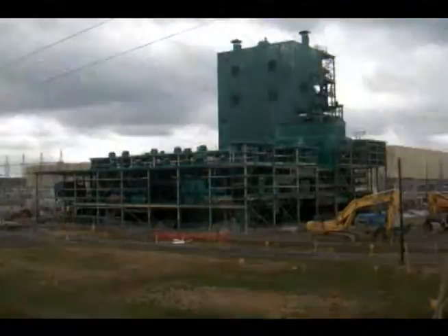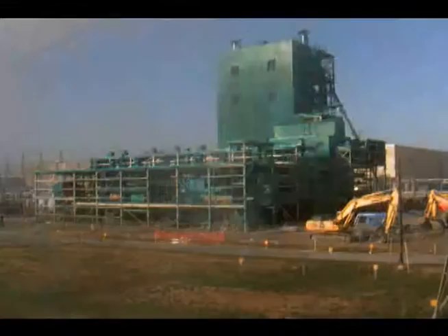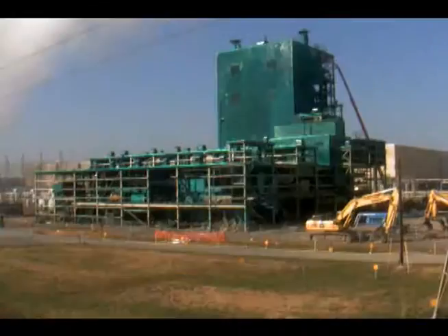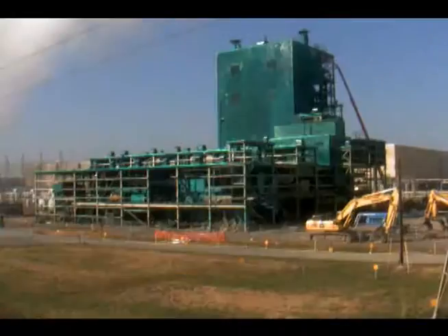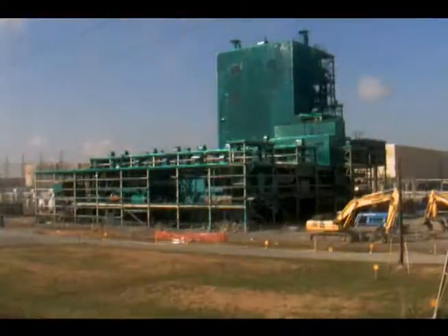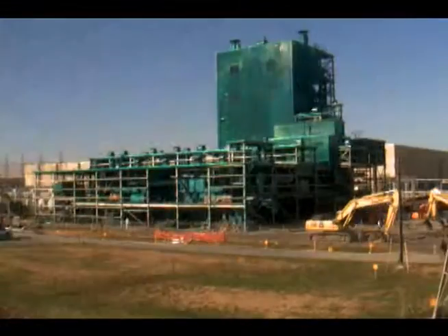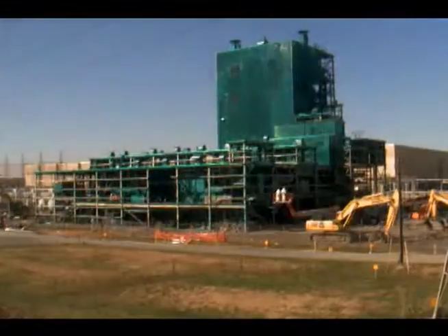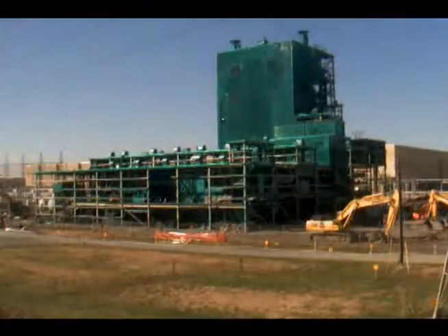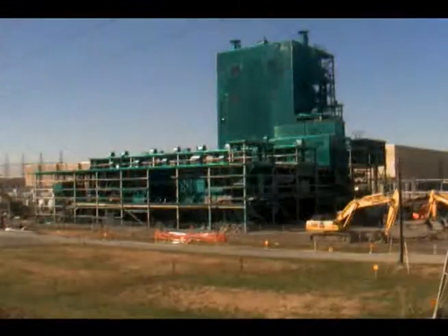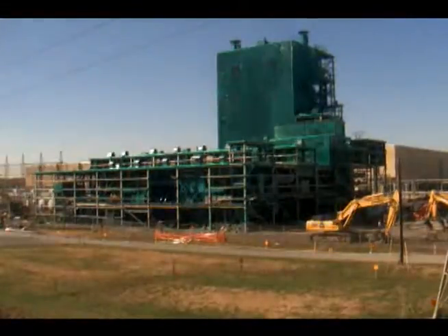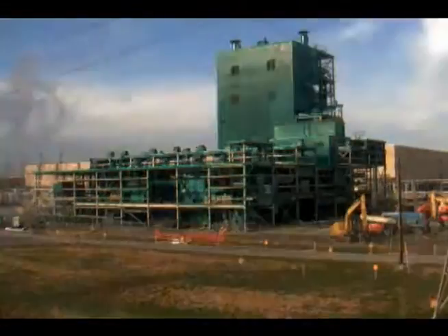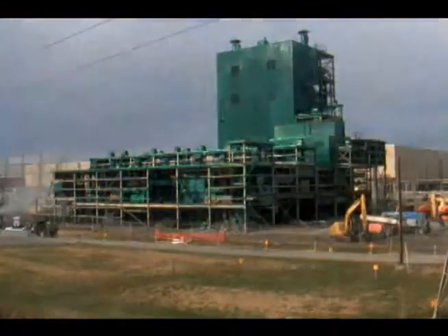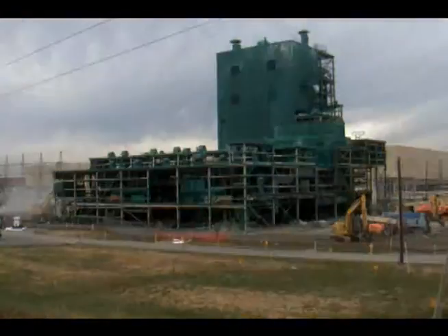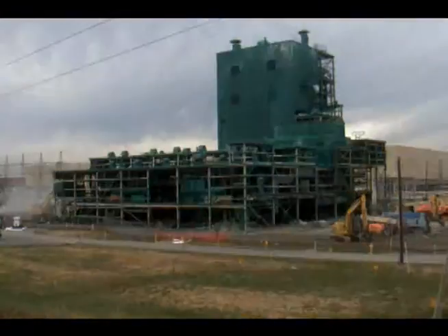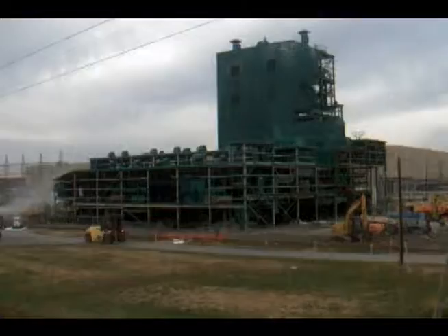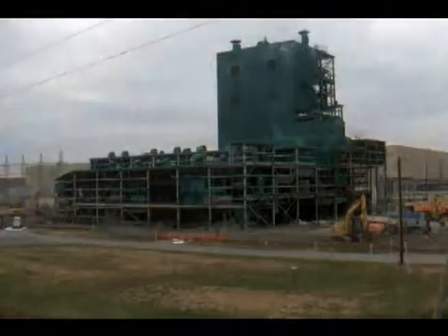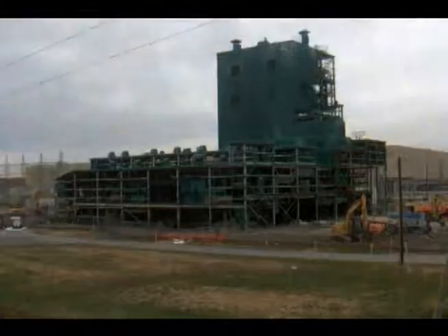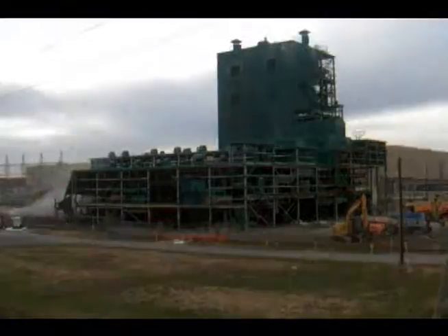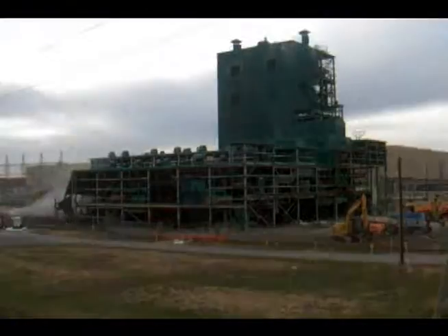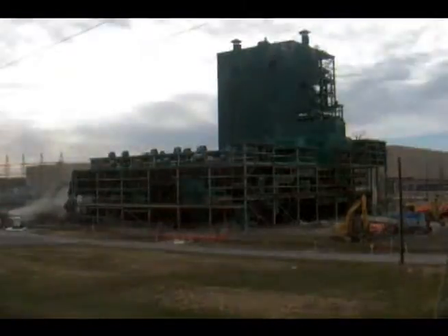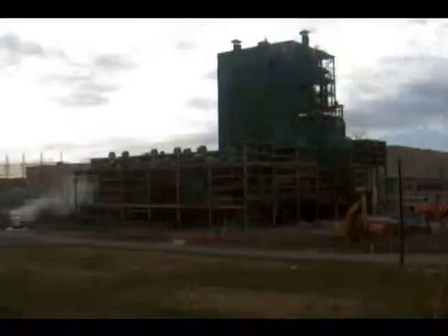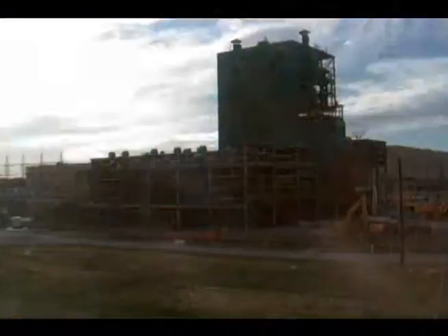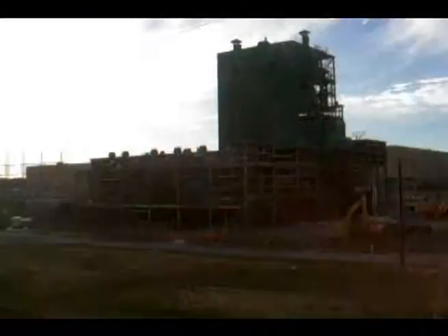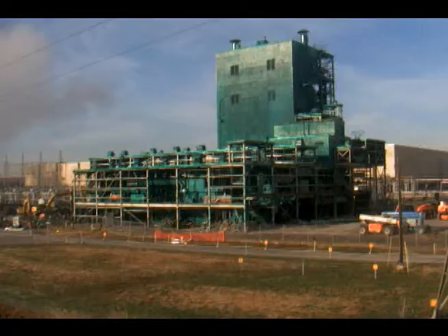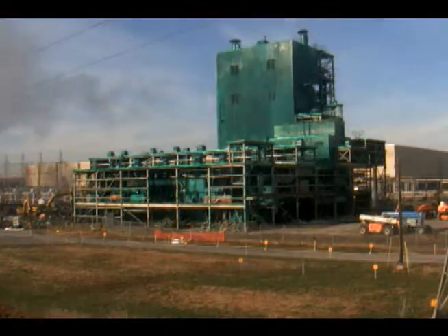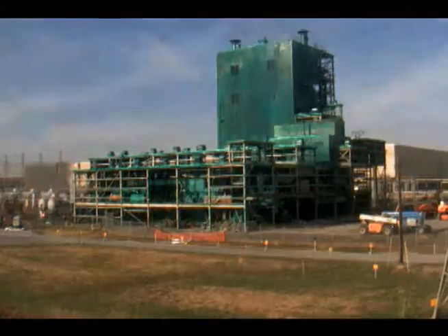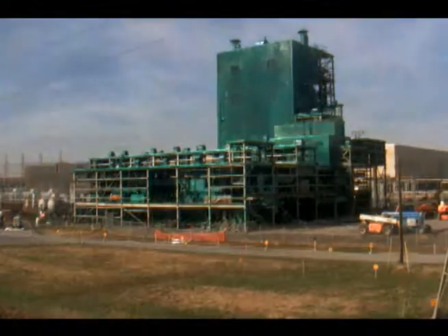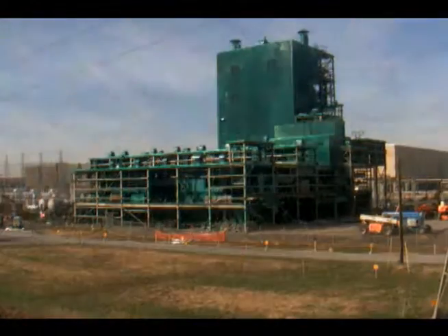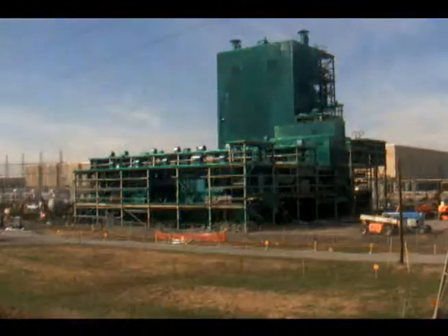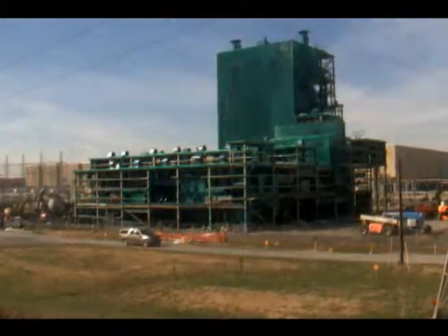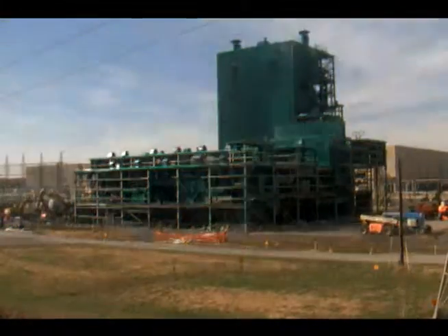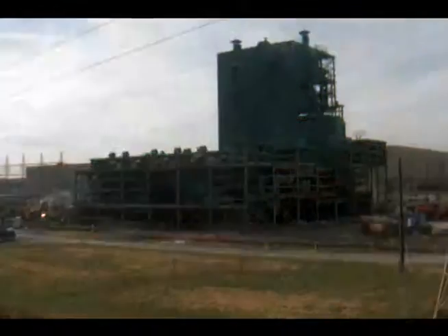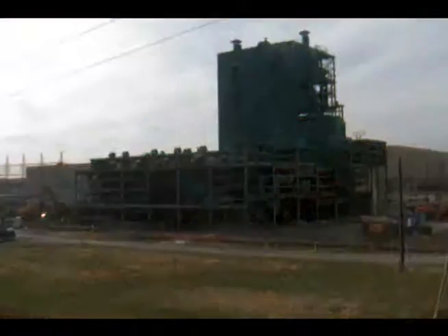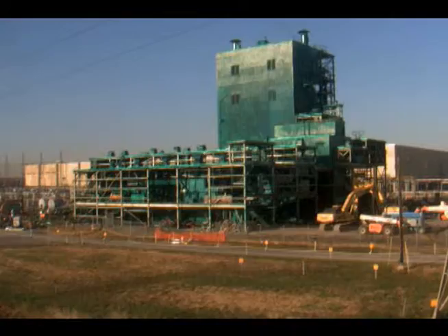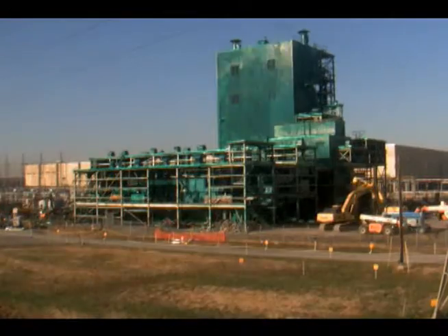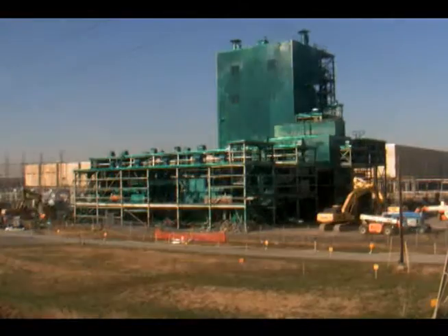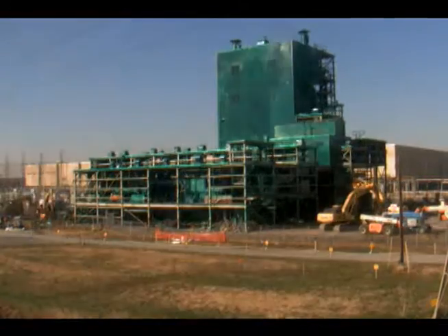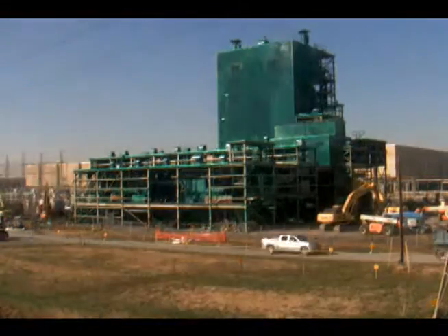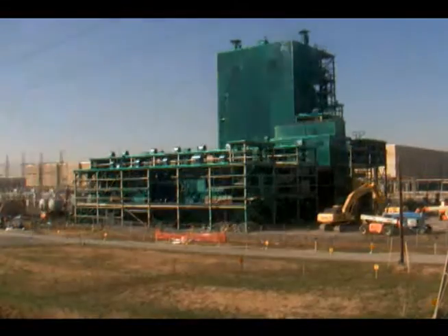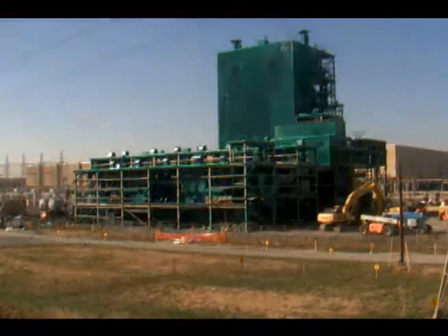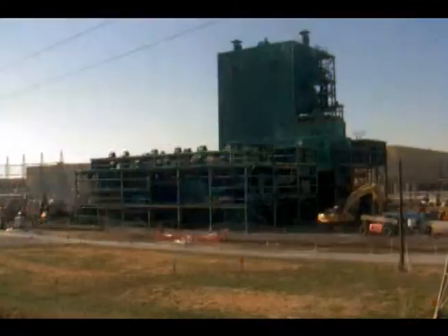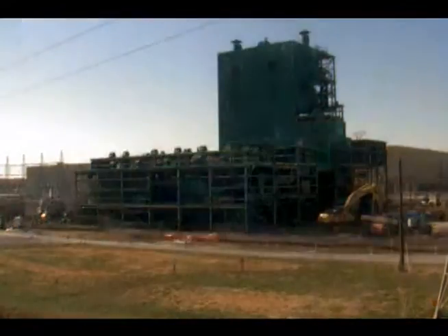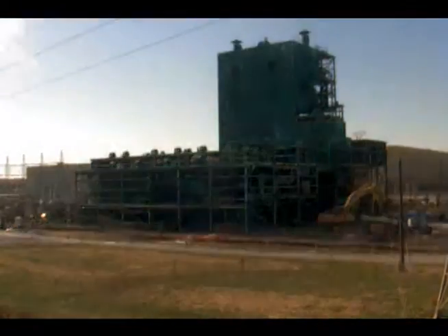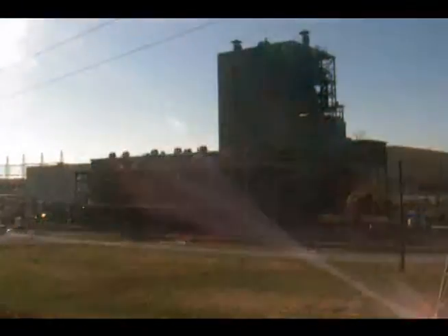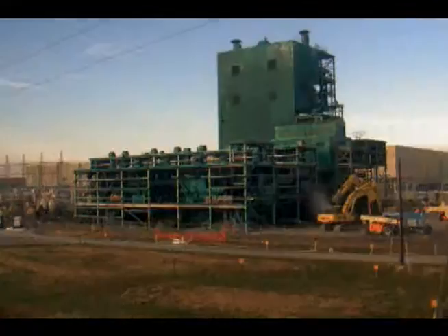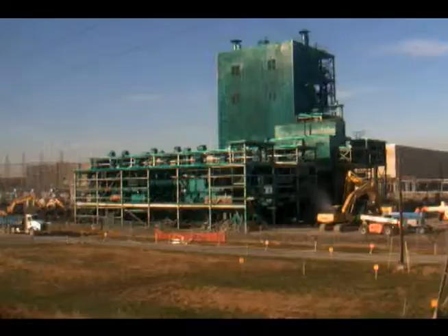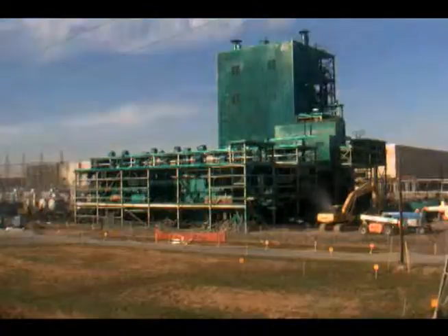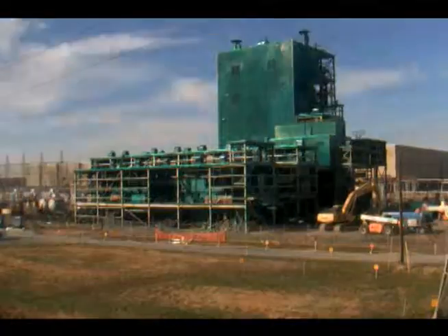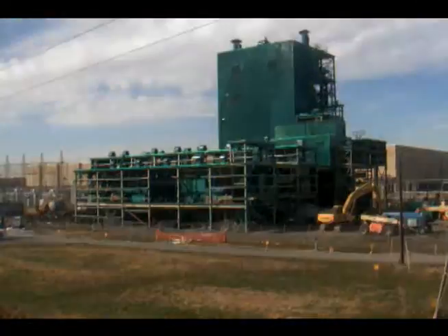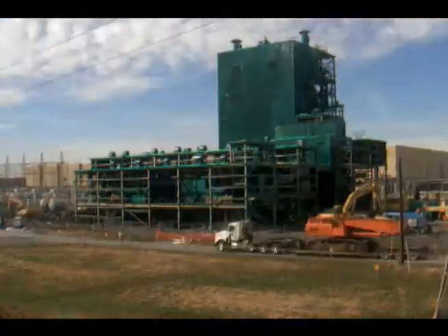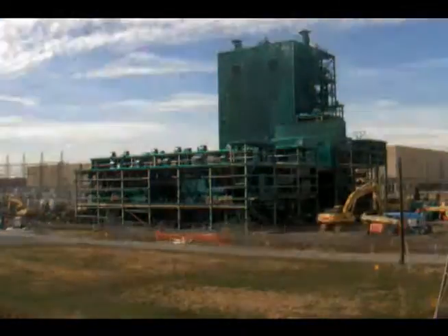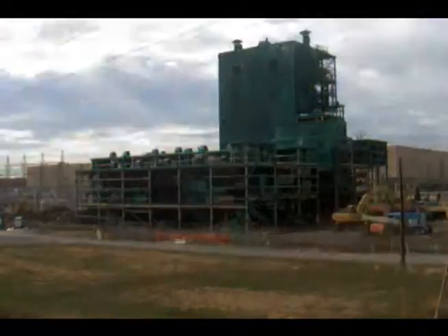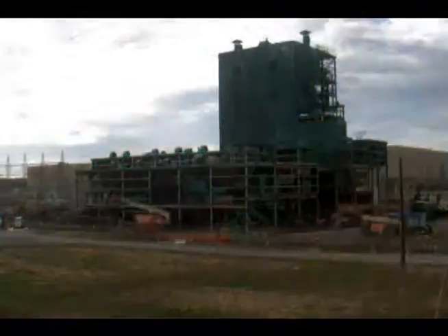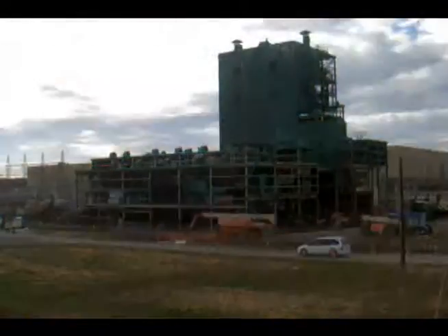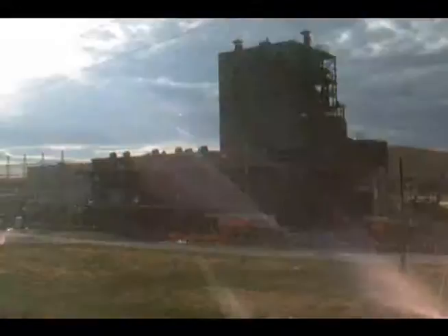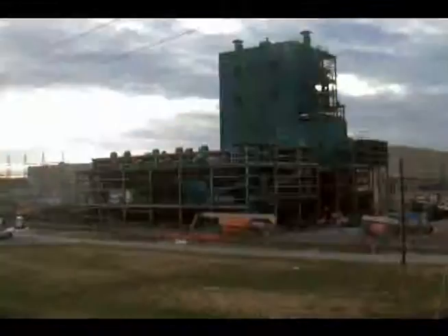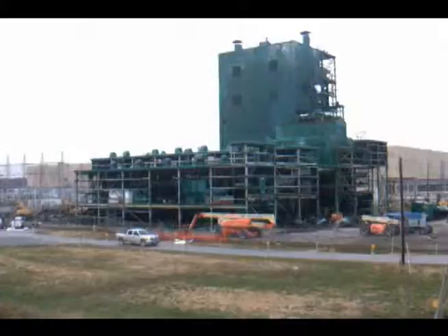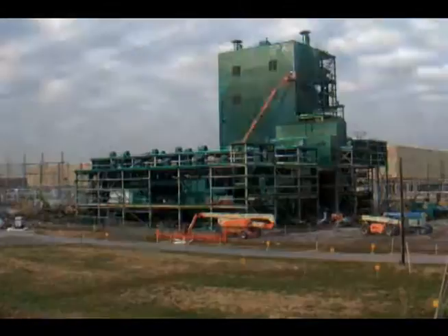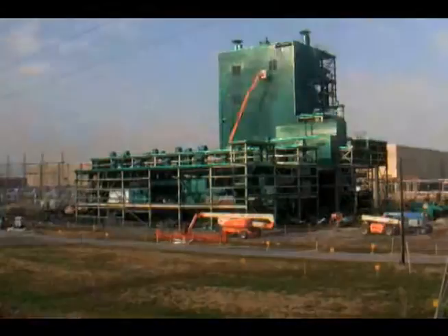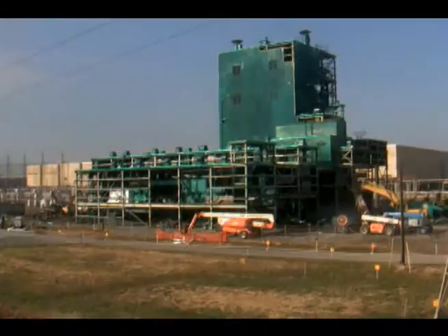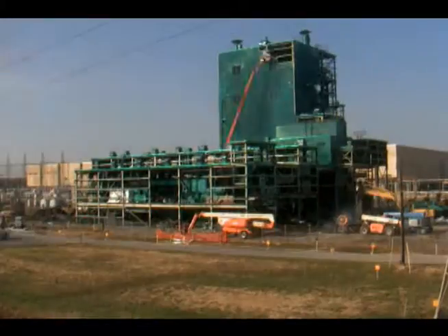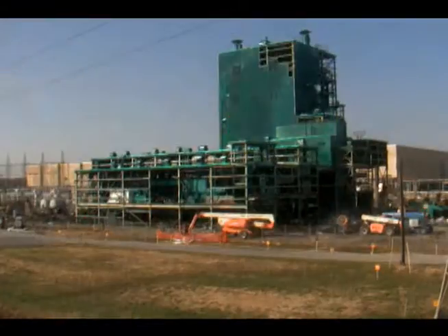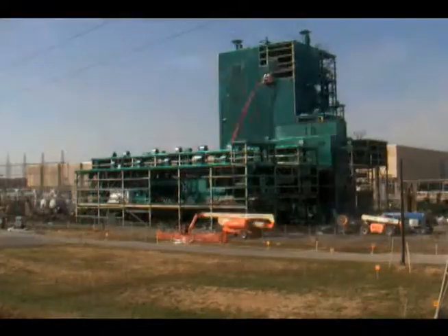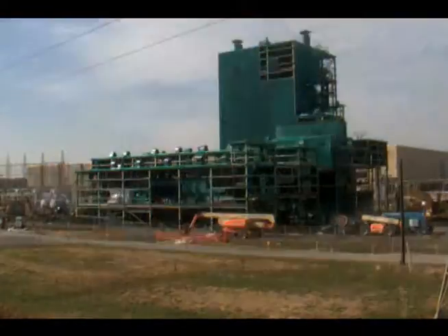Panel removal was completed on December 19, and about half of the complex was demolished by the end of 2012.